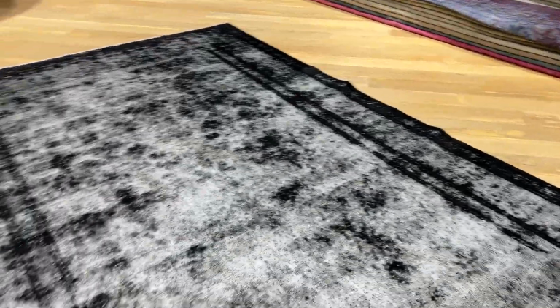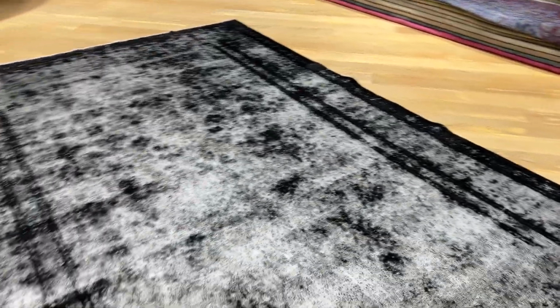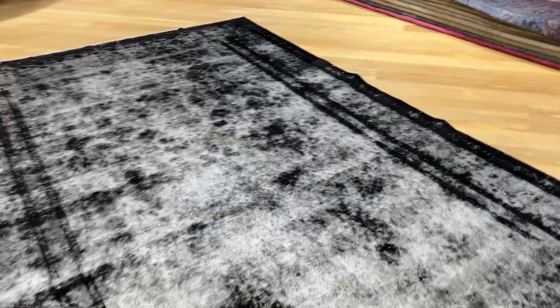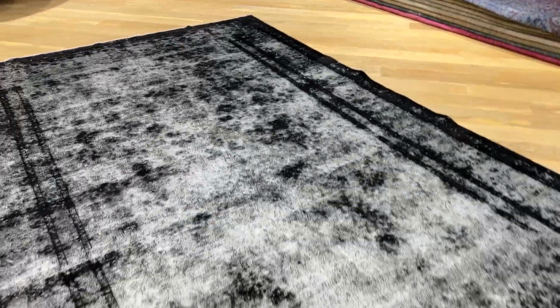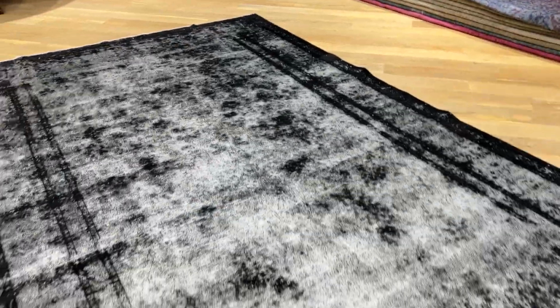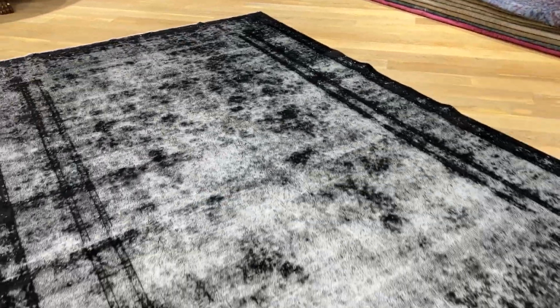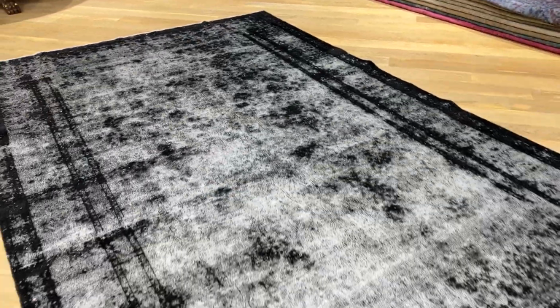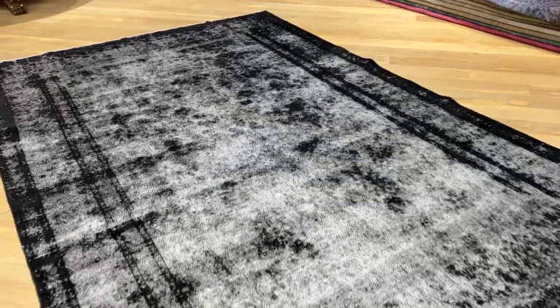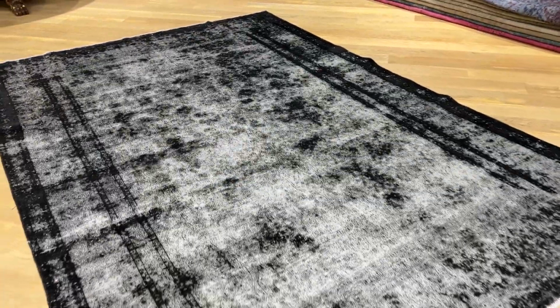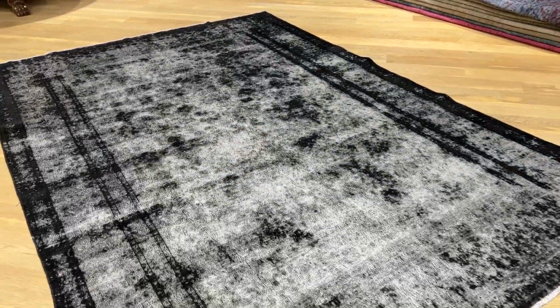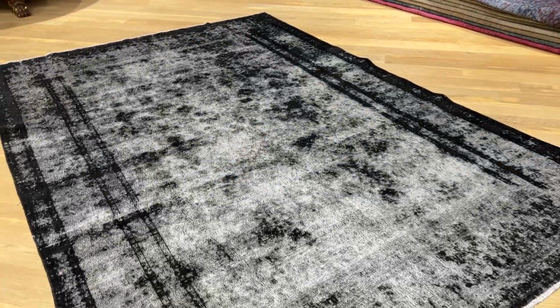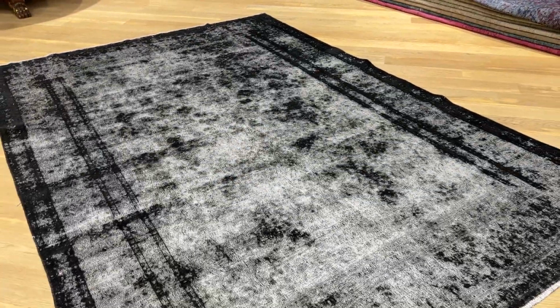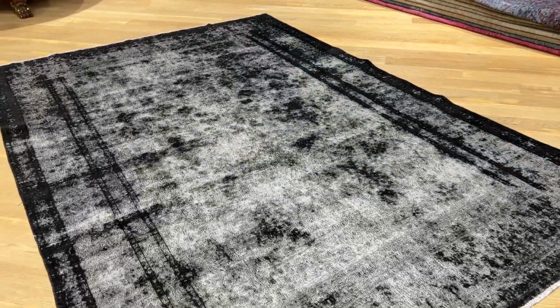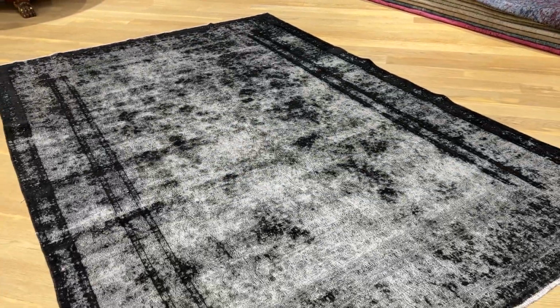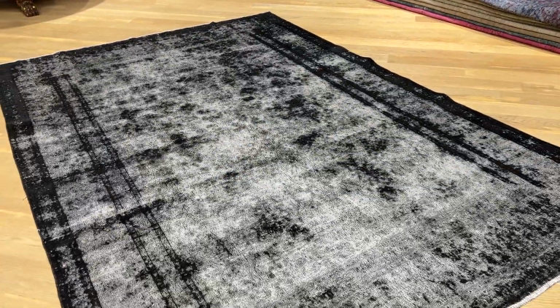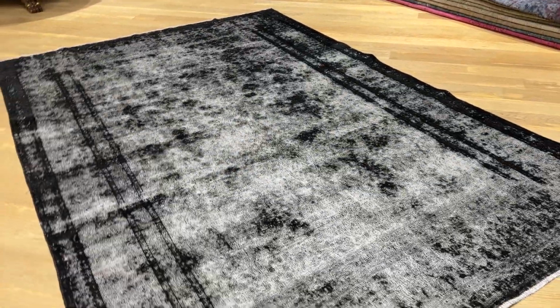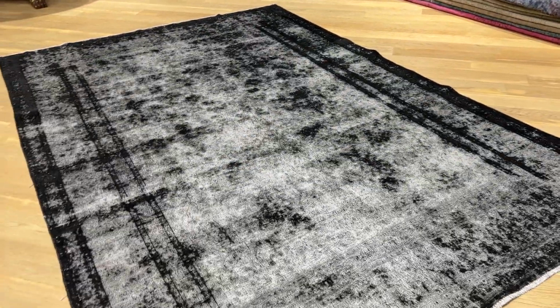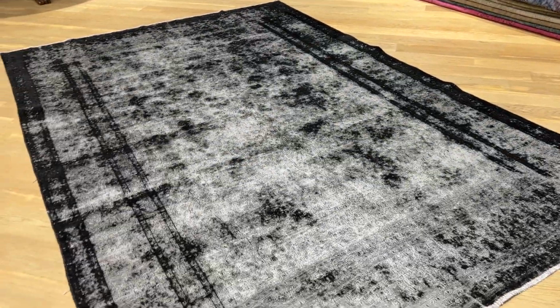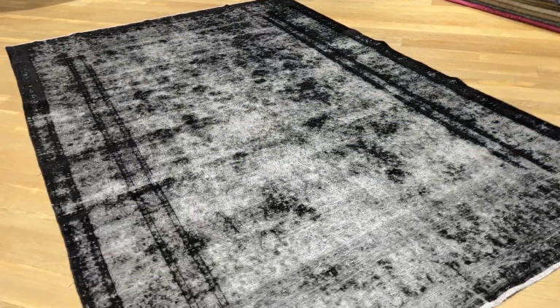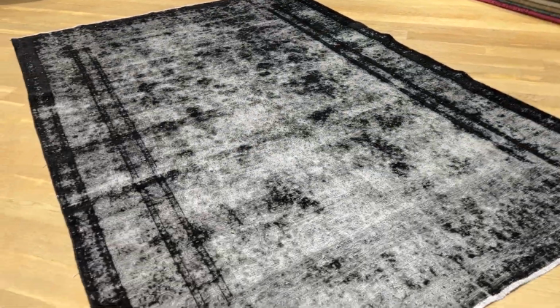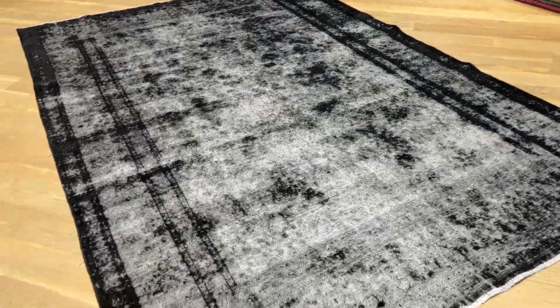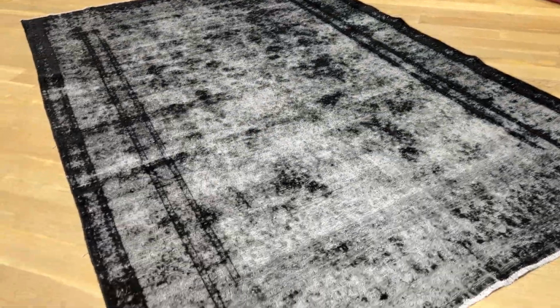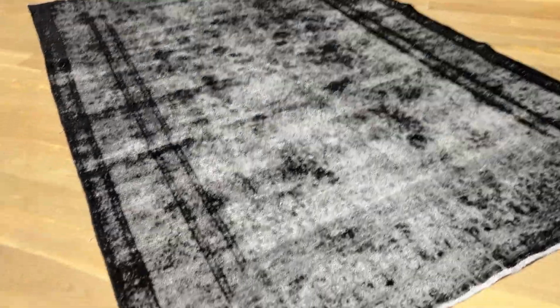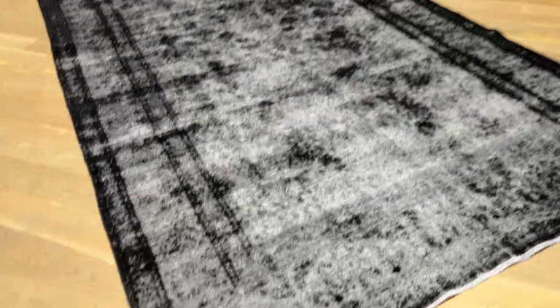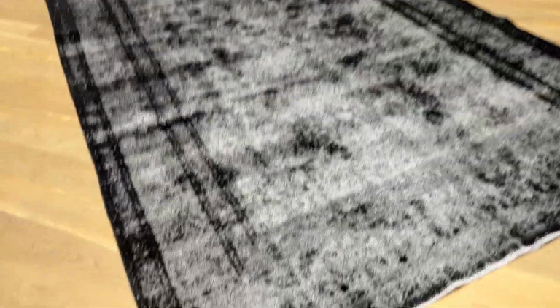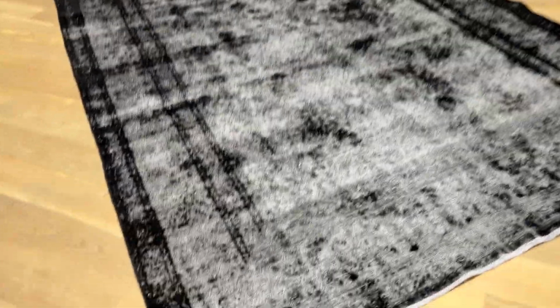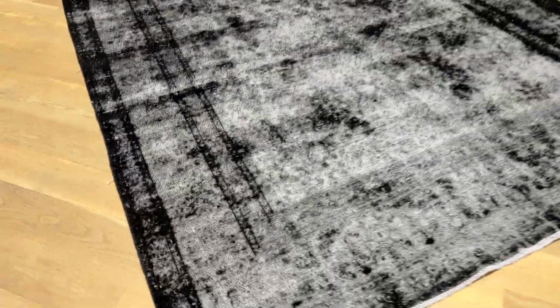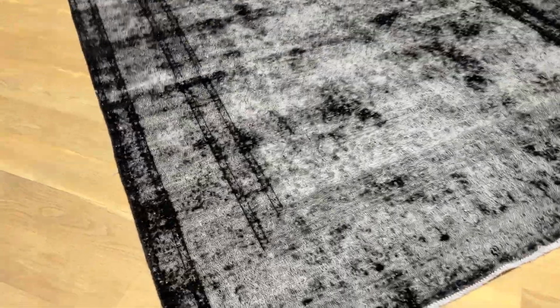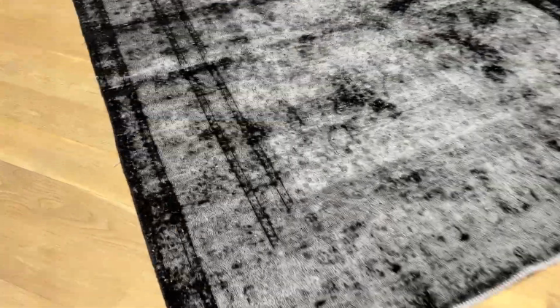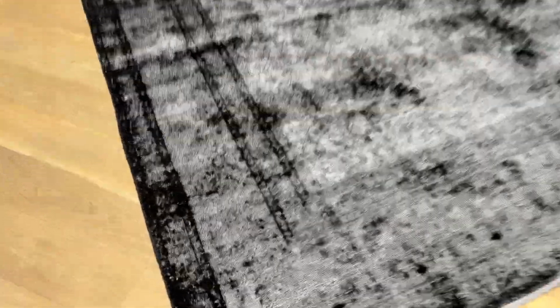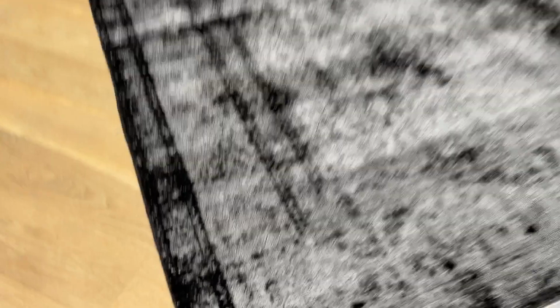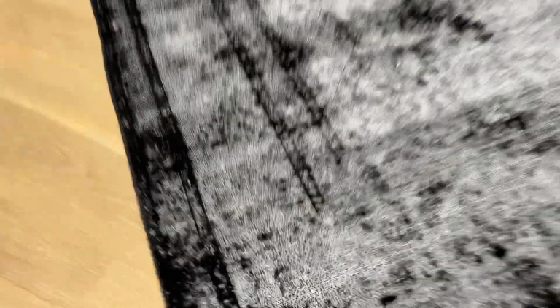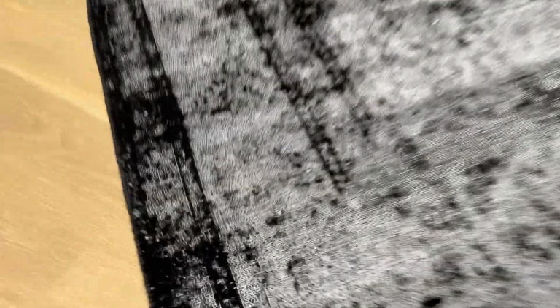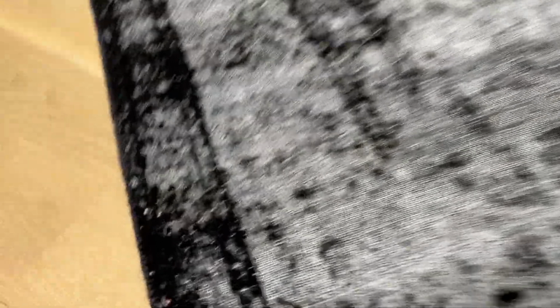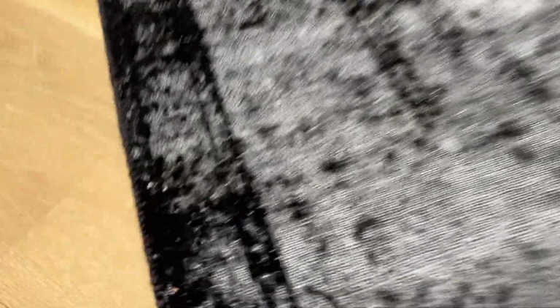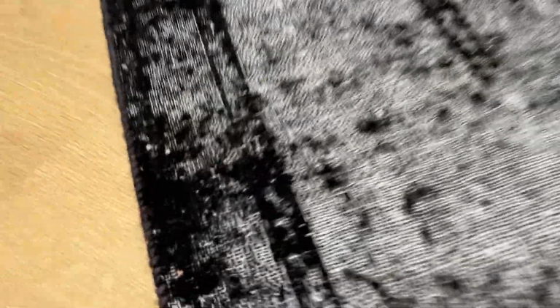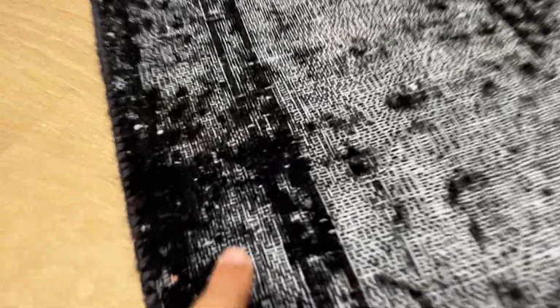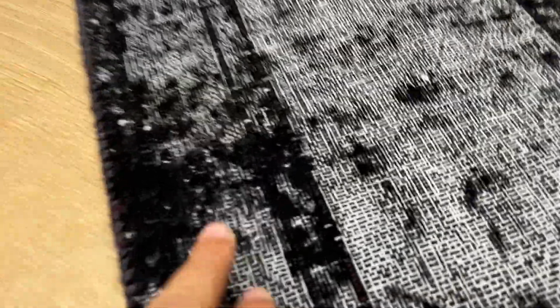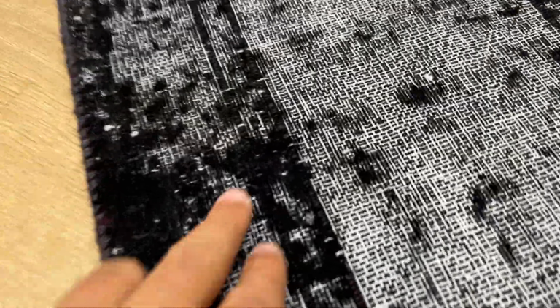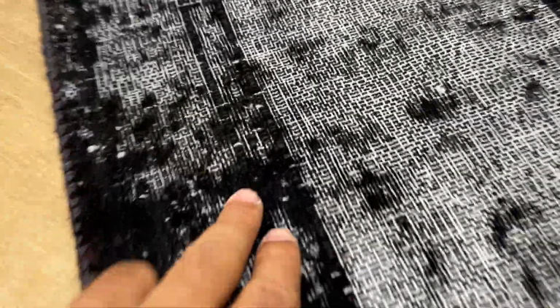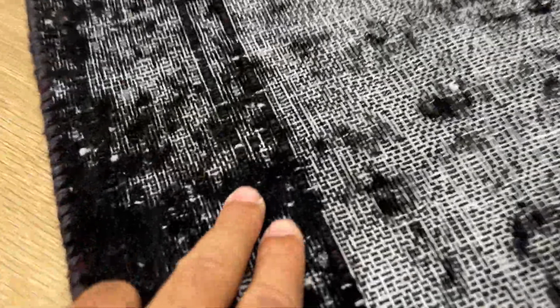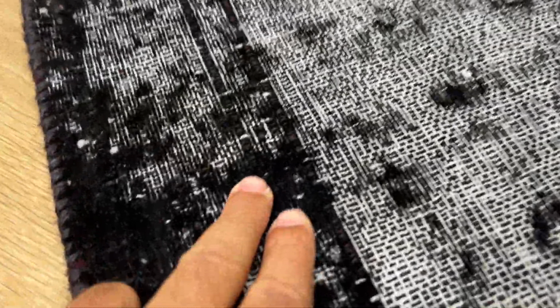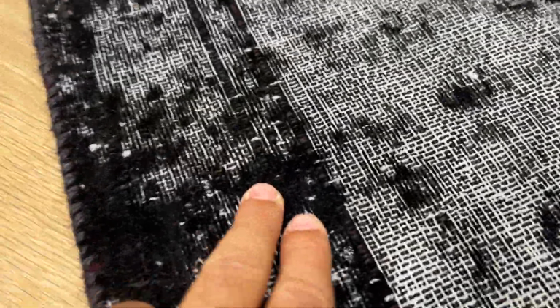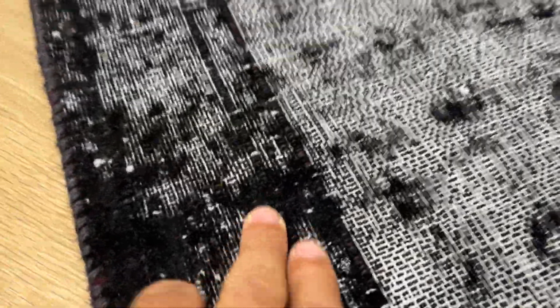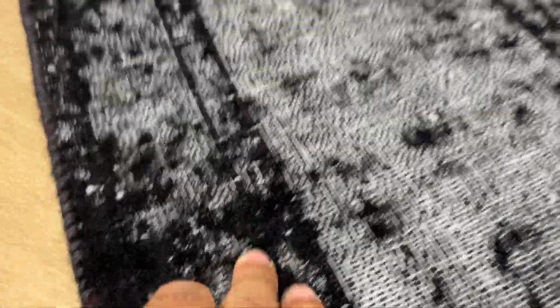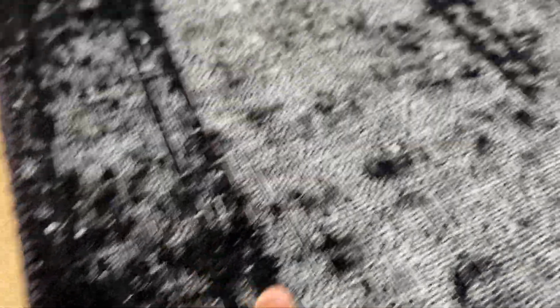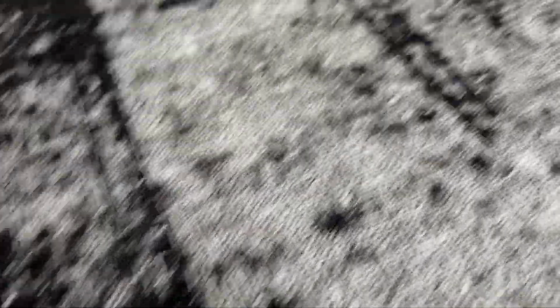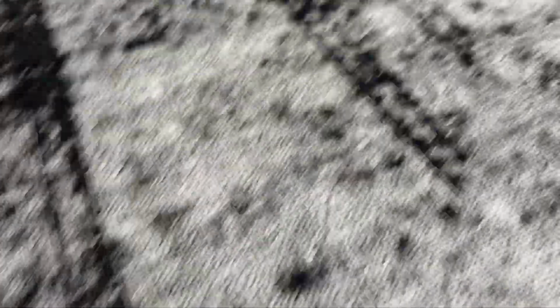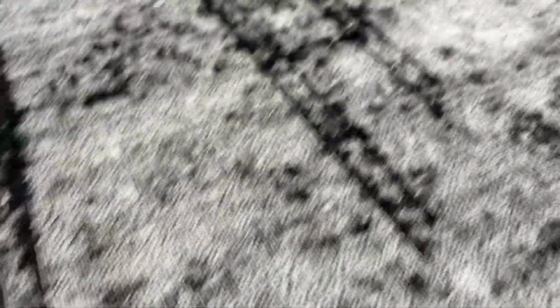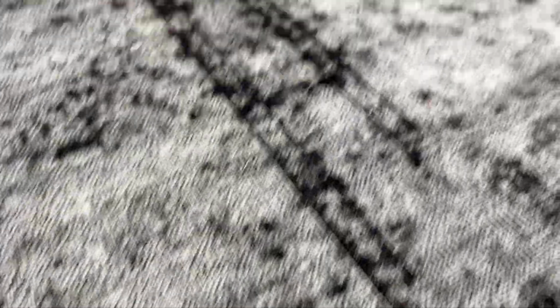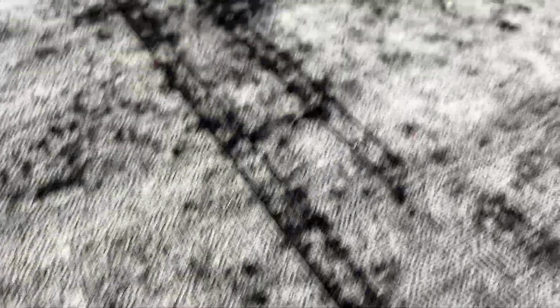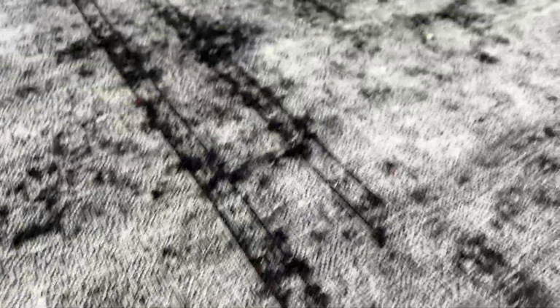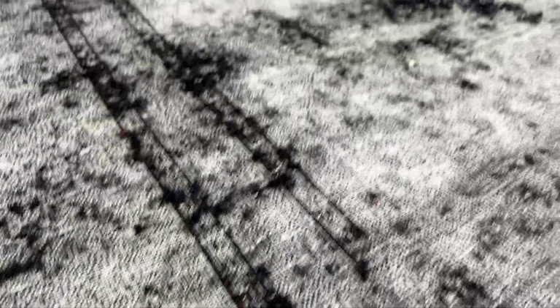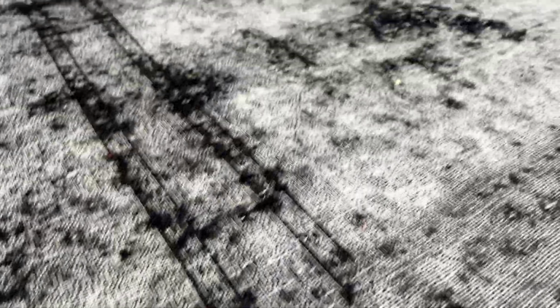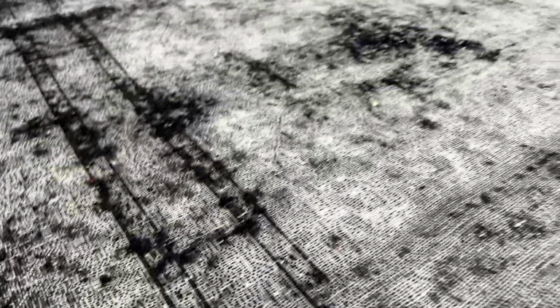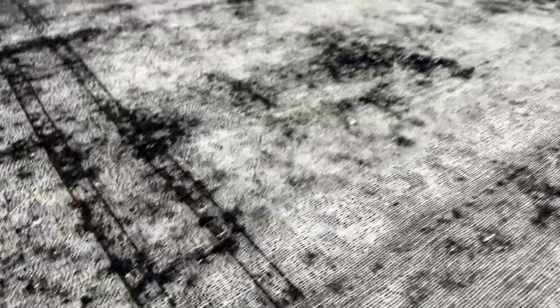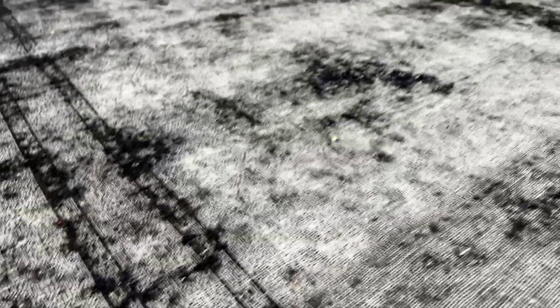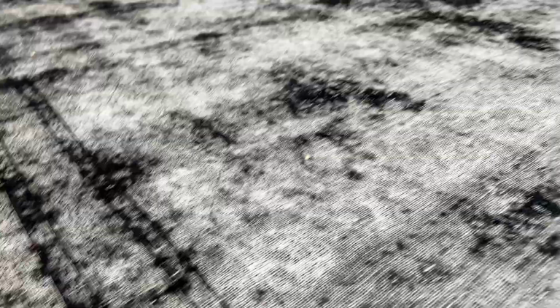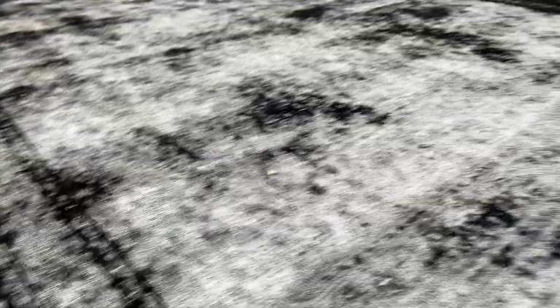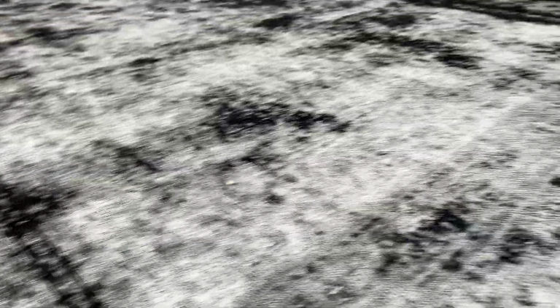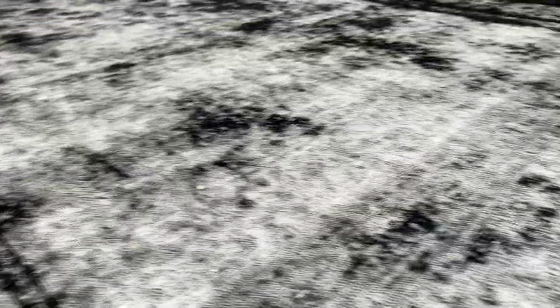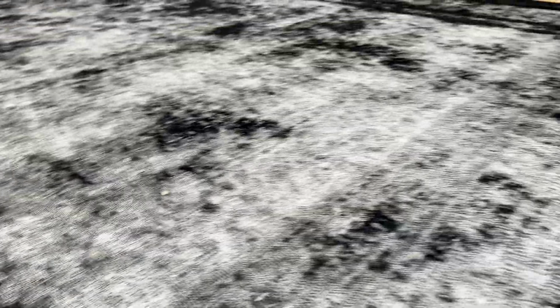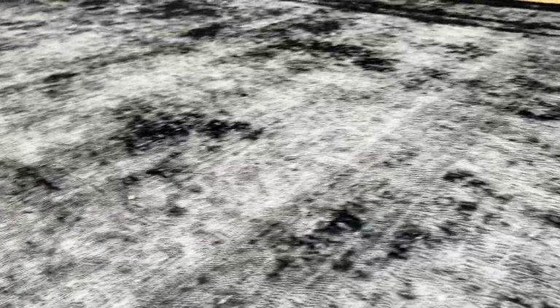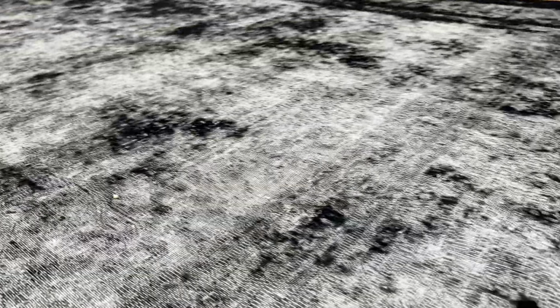Kermang carpets have a special kind of look and style to them. This one's so nice because everywhere where it's wool is higher, and then you get this very nice faded-out look.